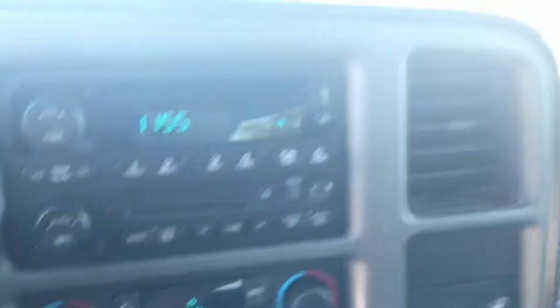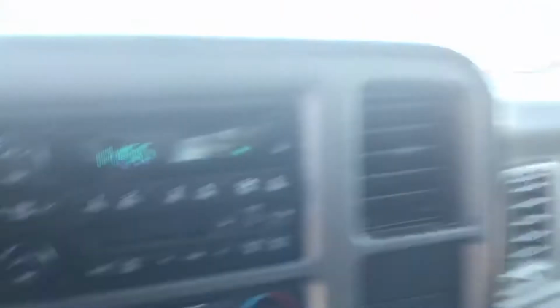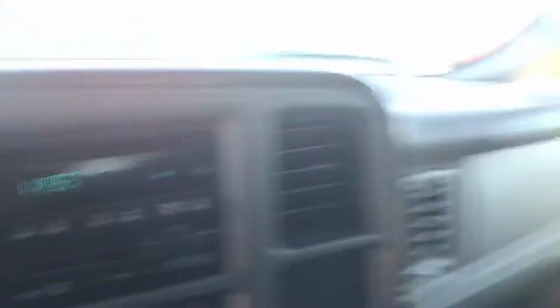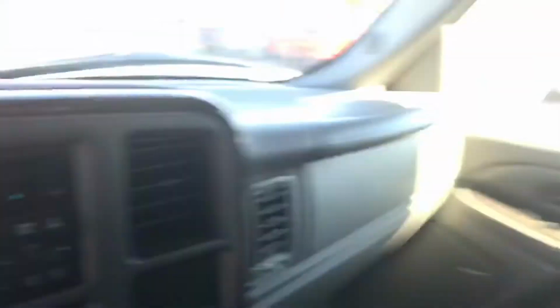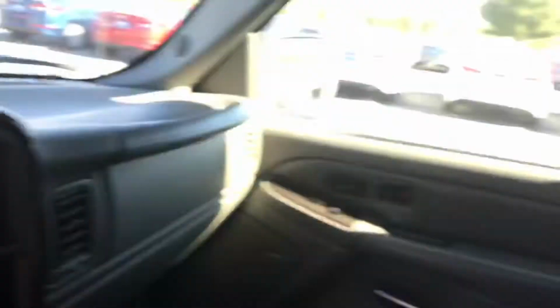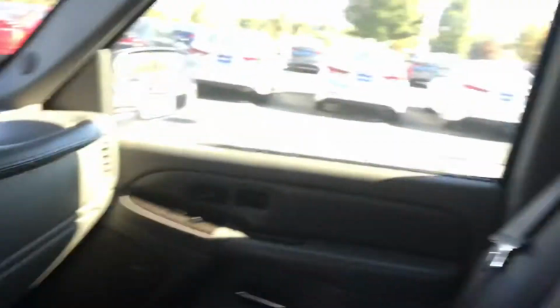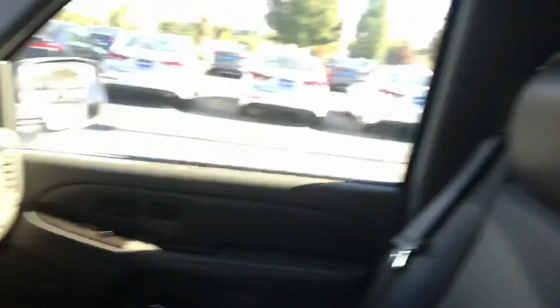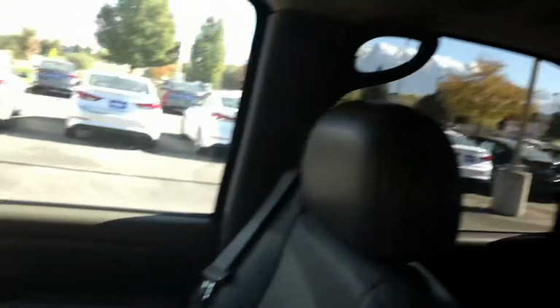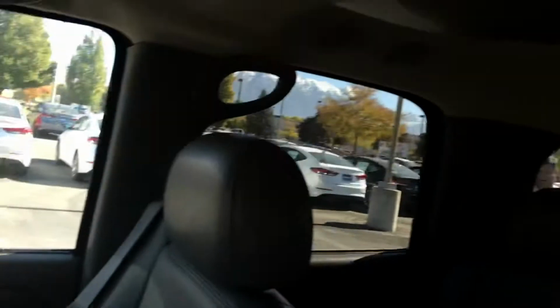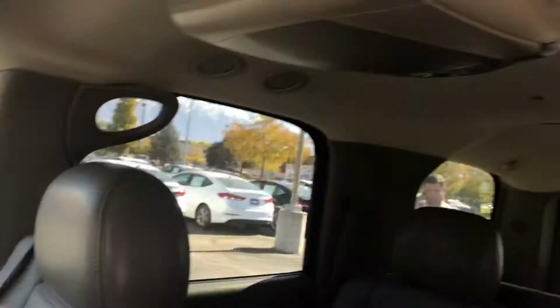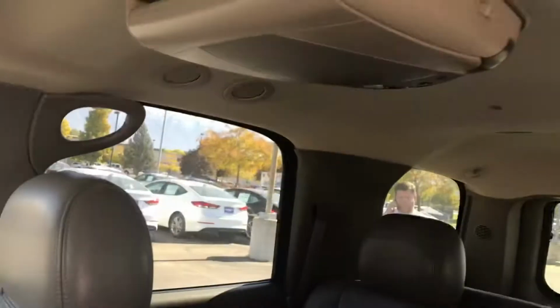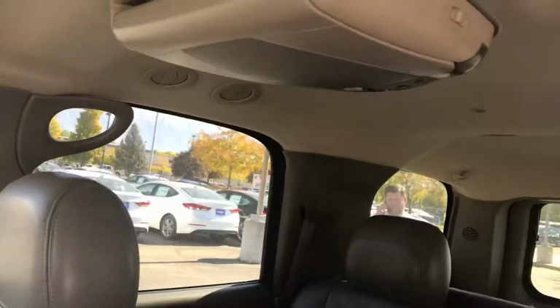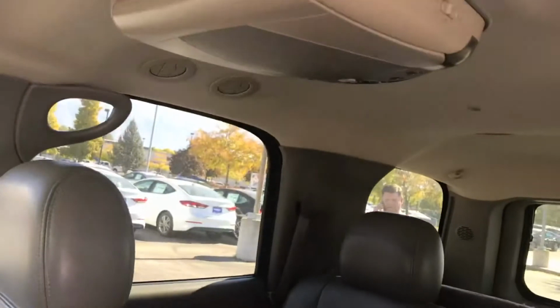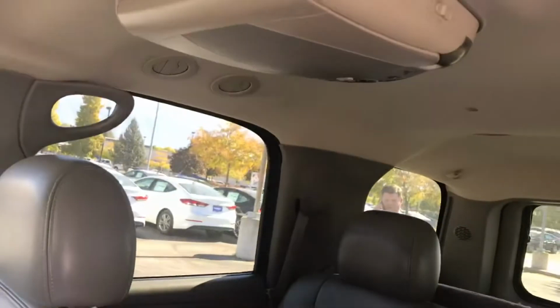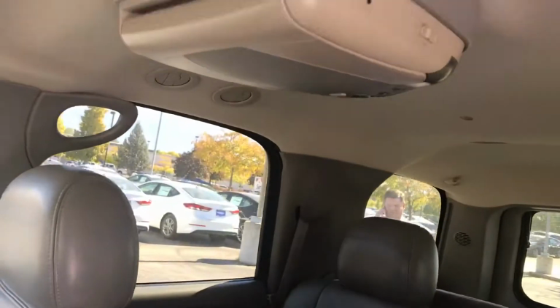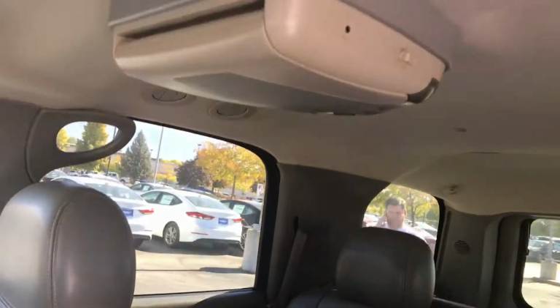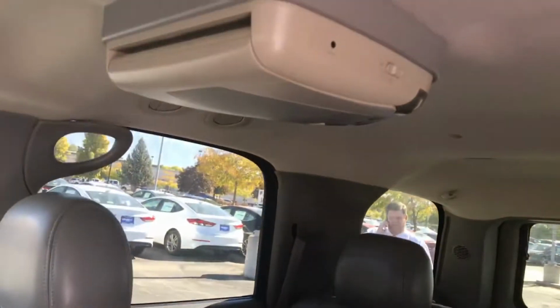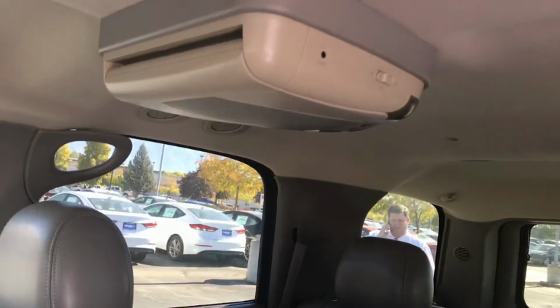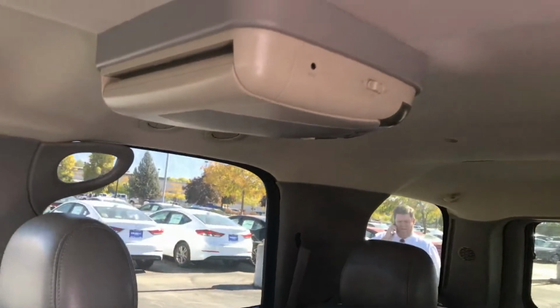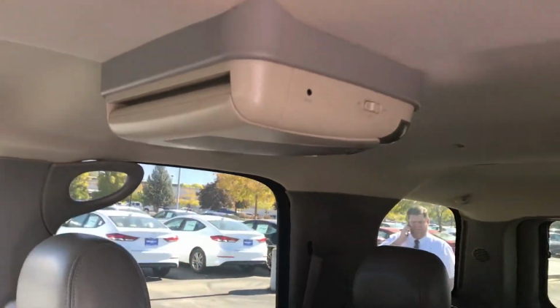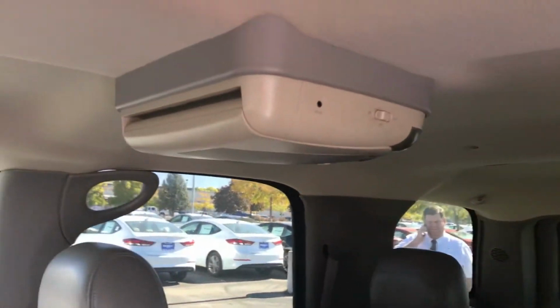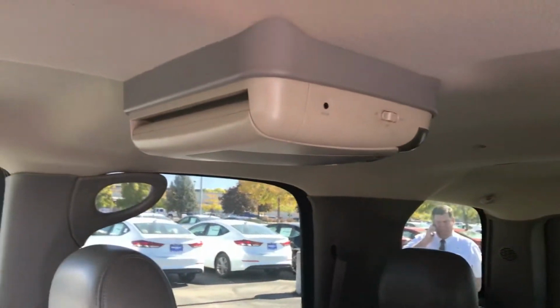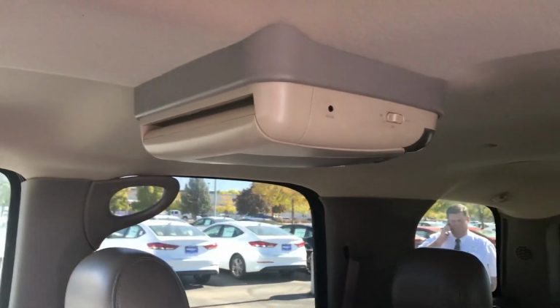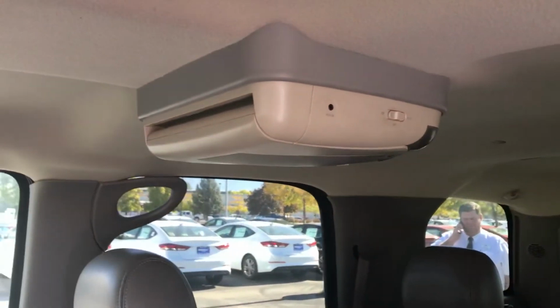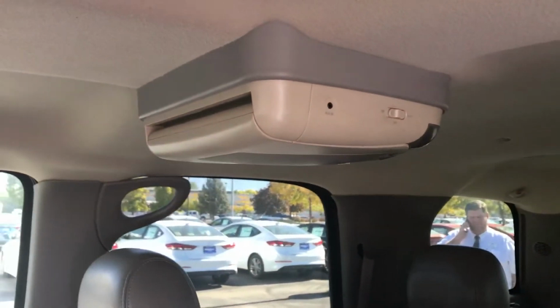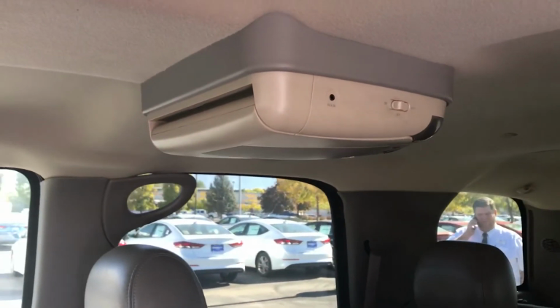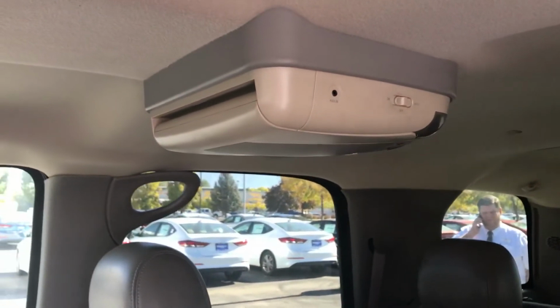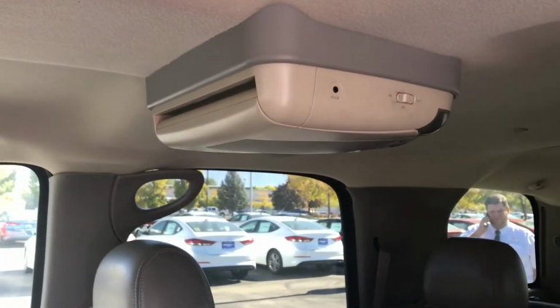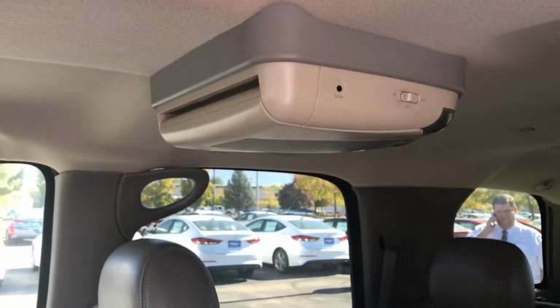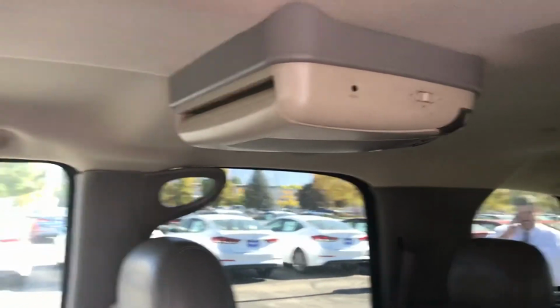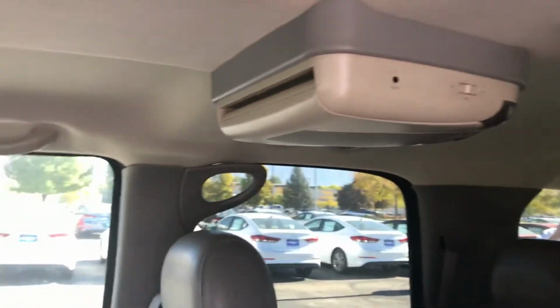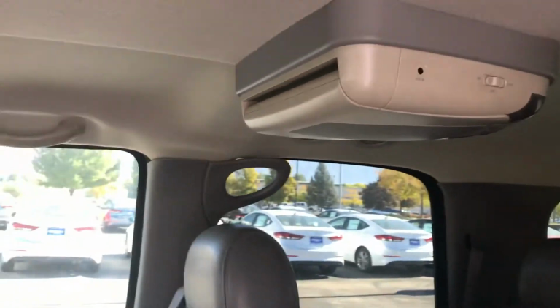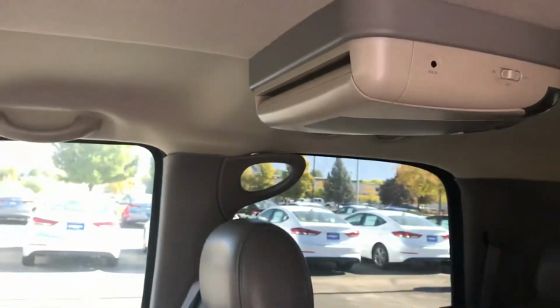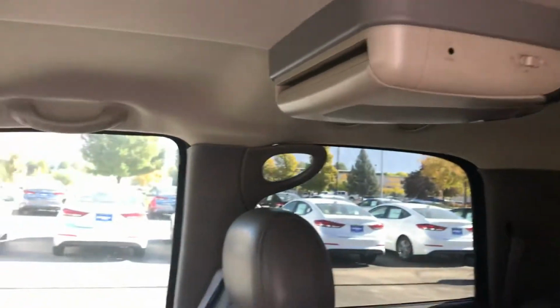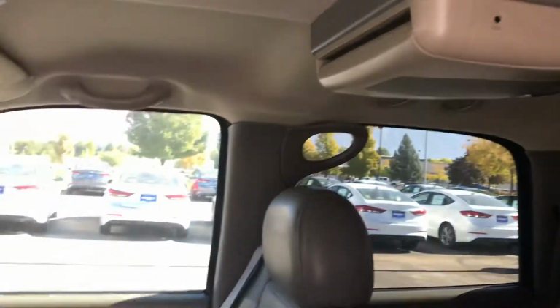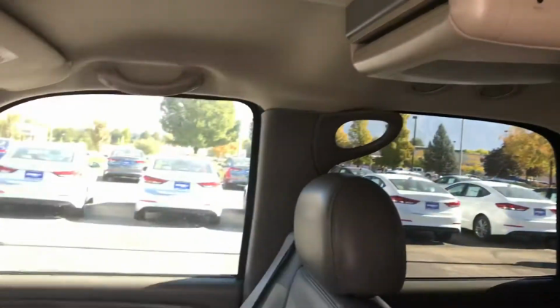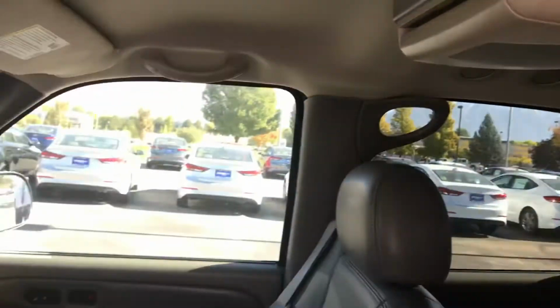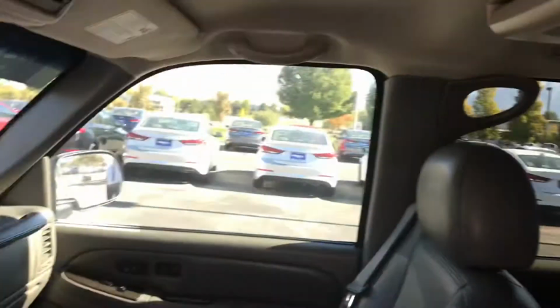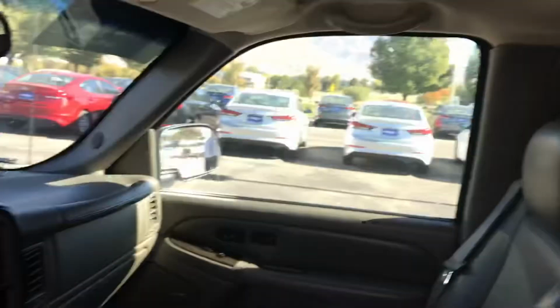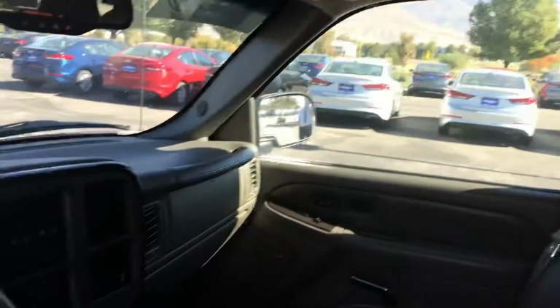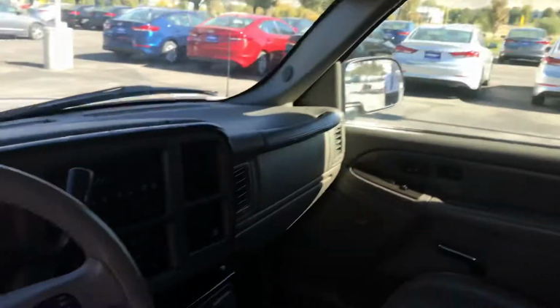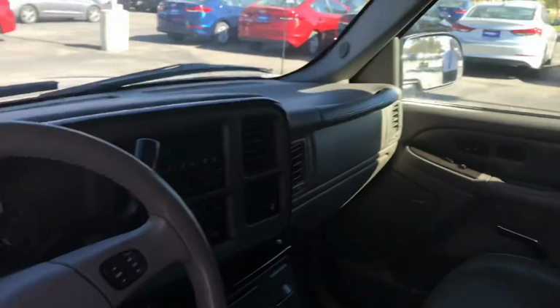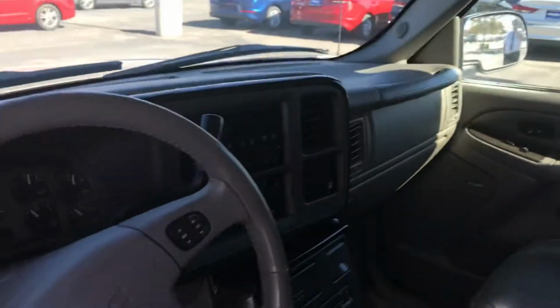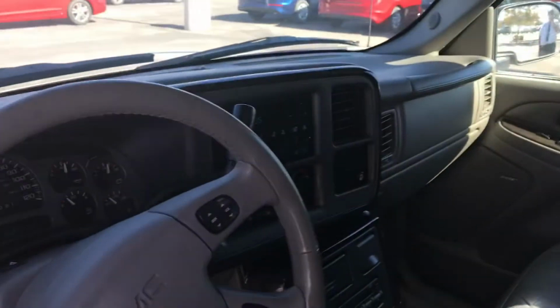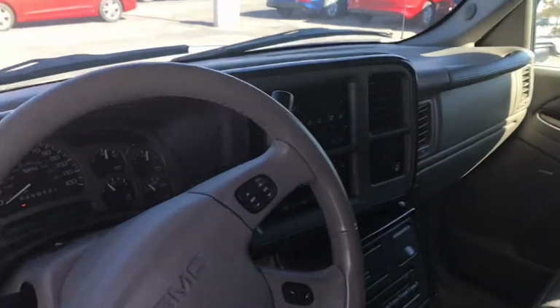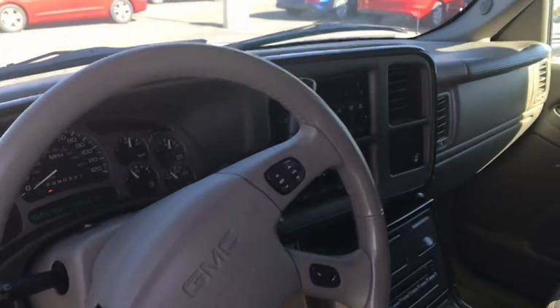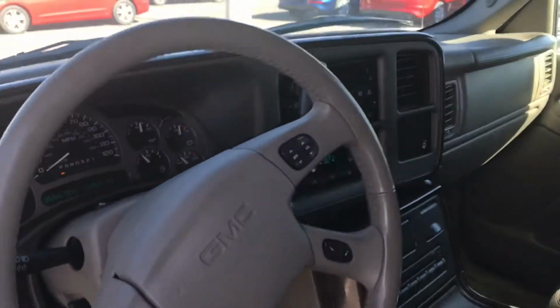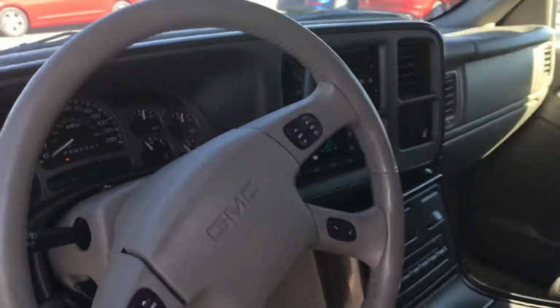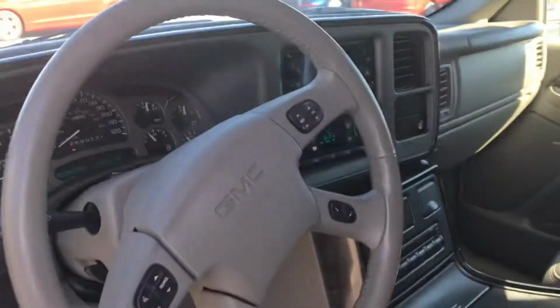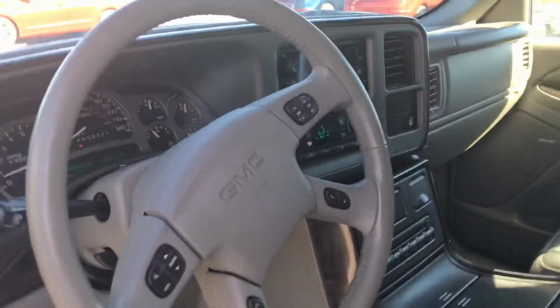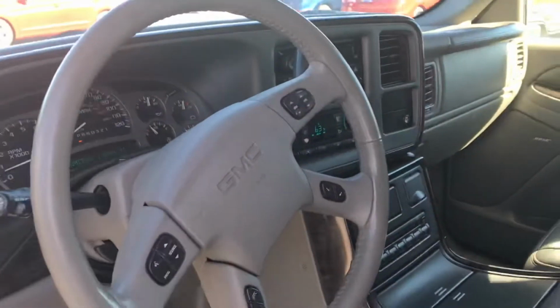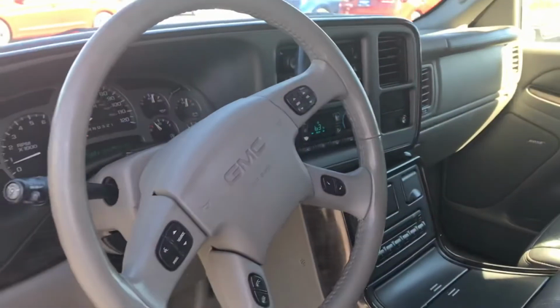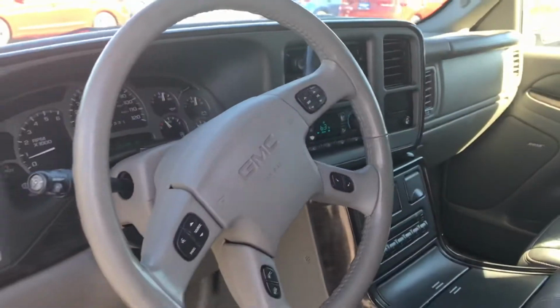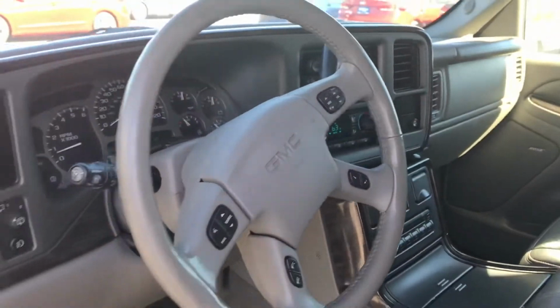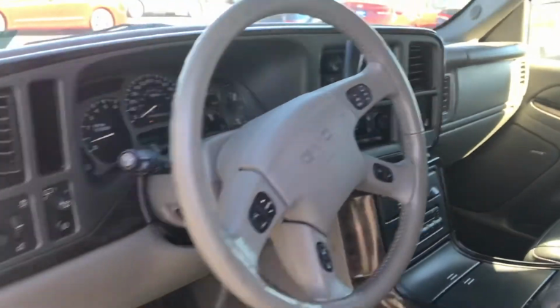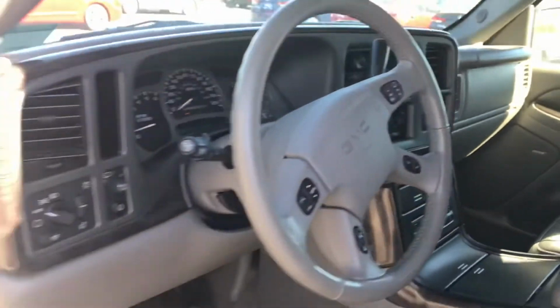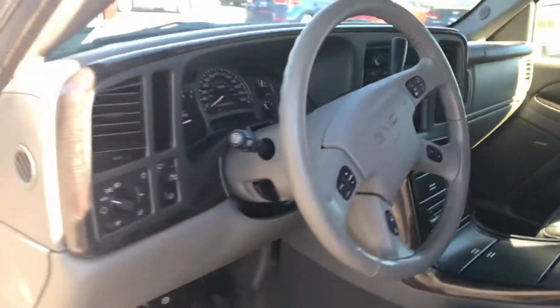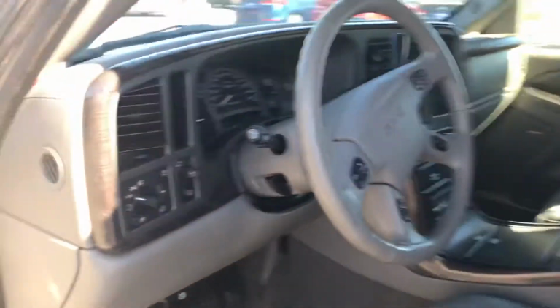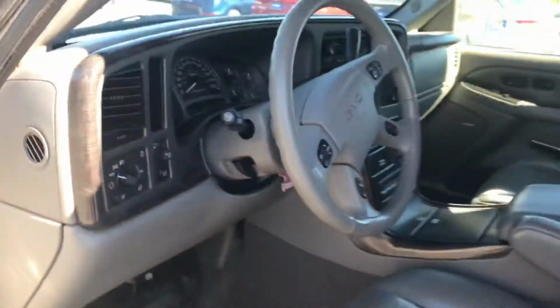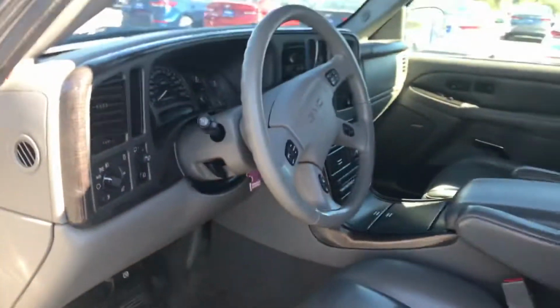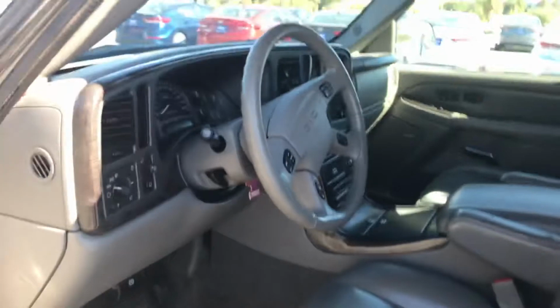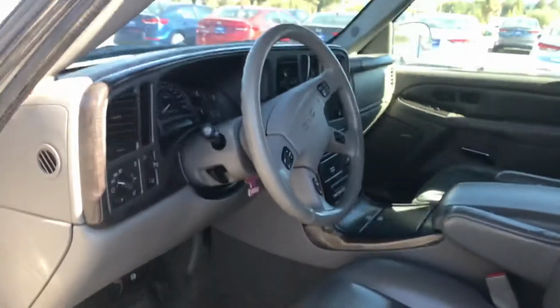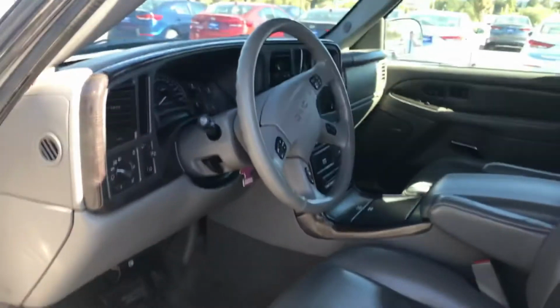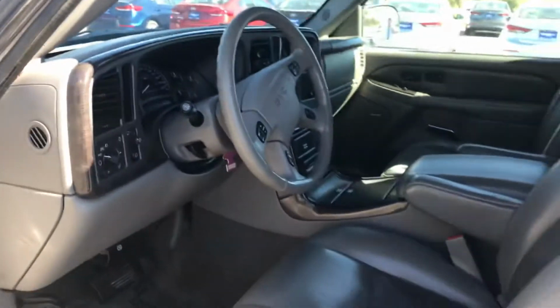Other than that, it's in really good shape. It does have the DVD system, which is awesome. Very, very nice car. Go ahead and let me know what you think.